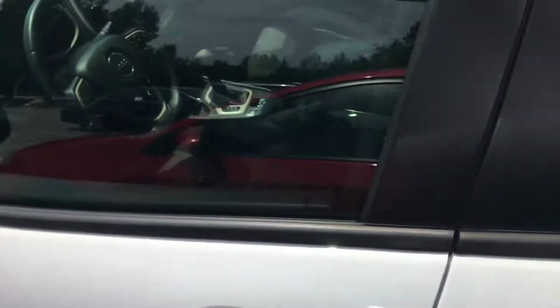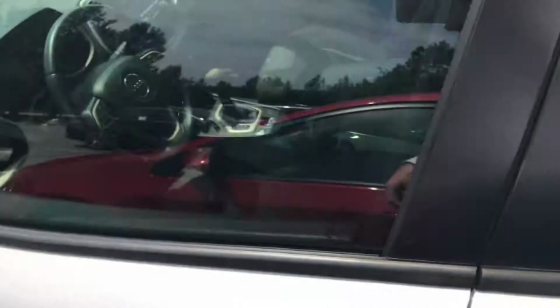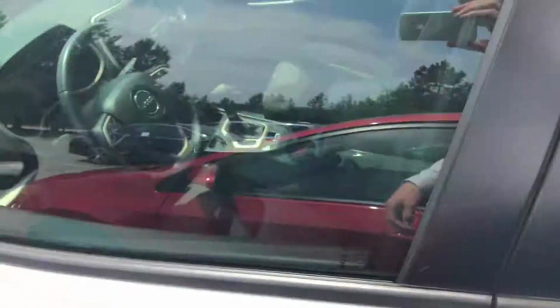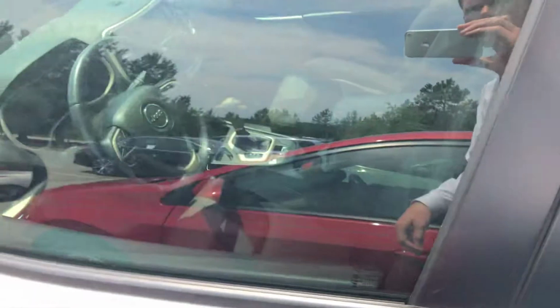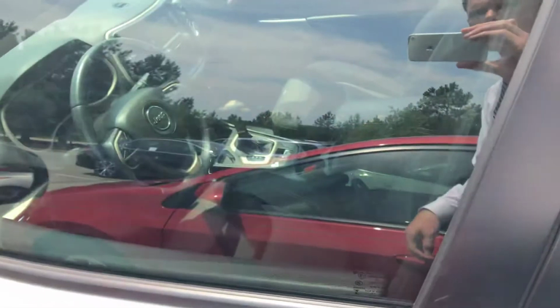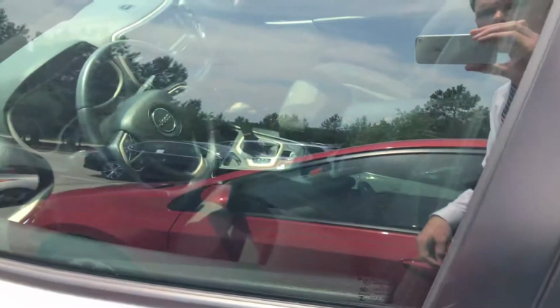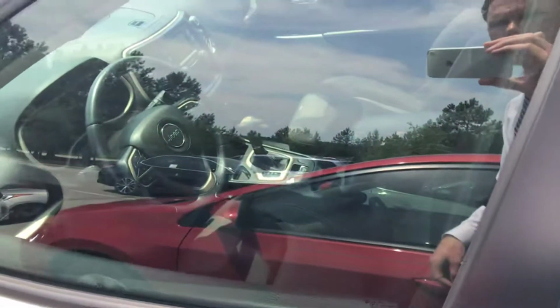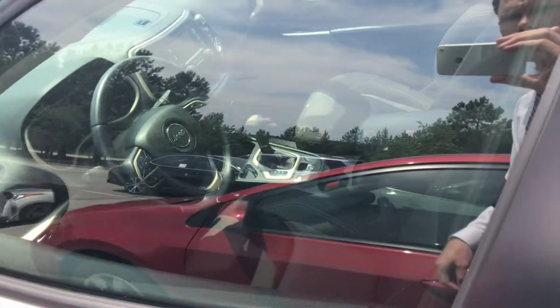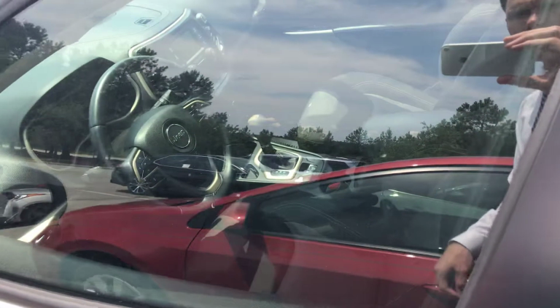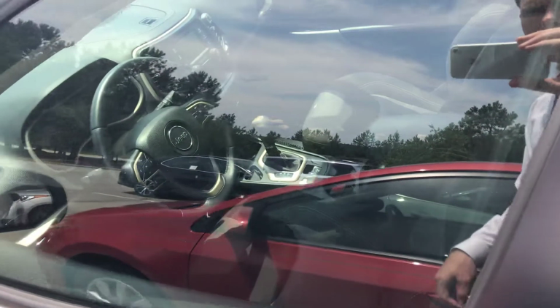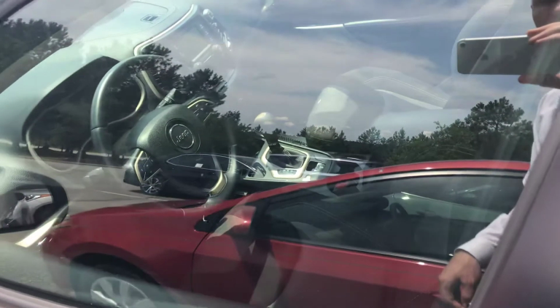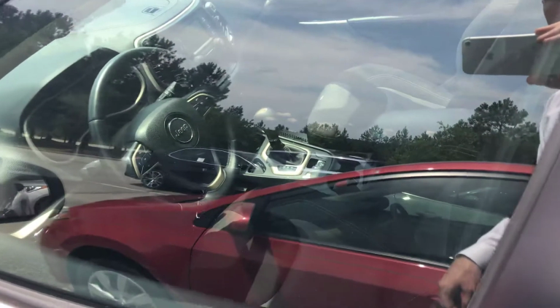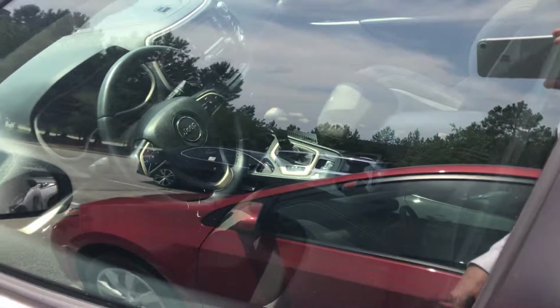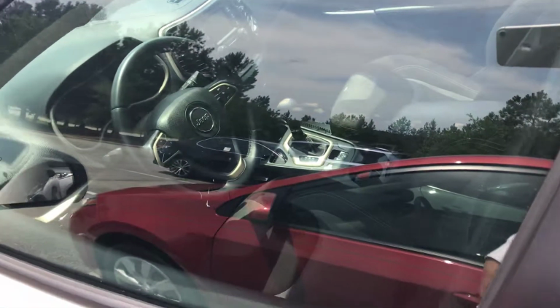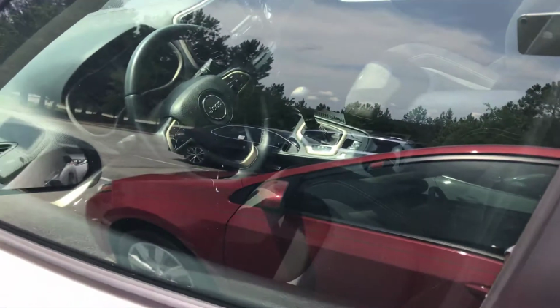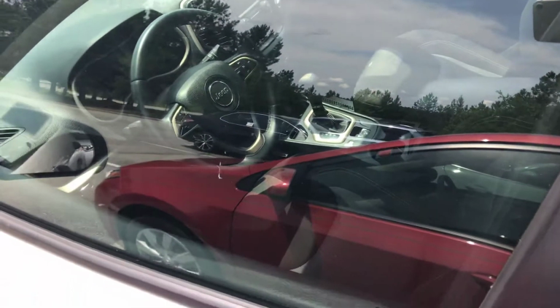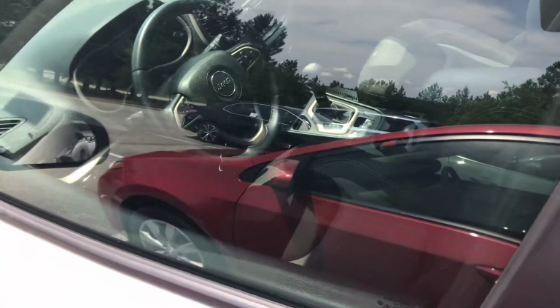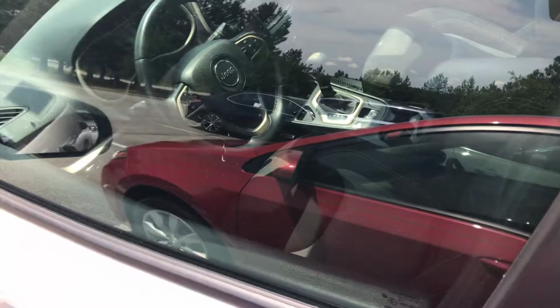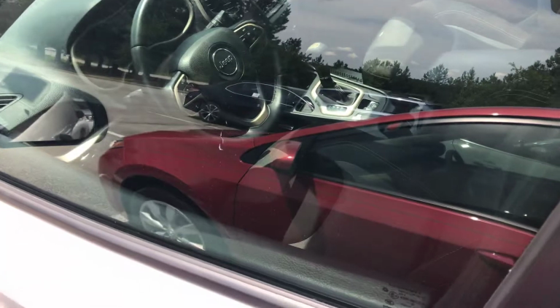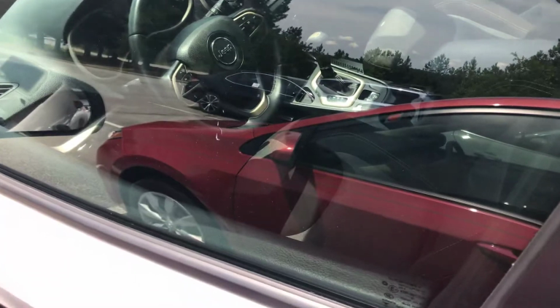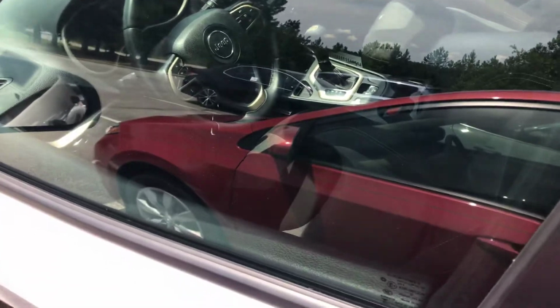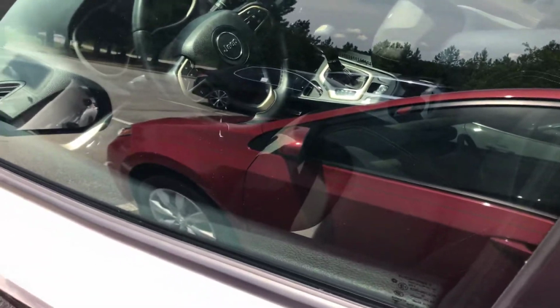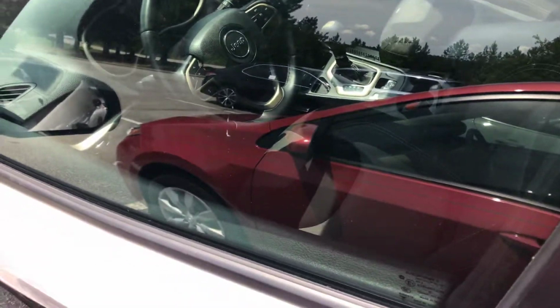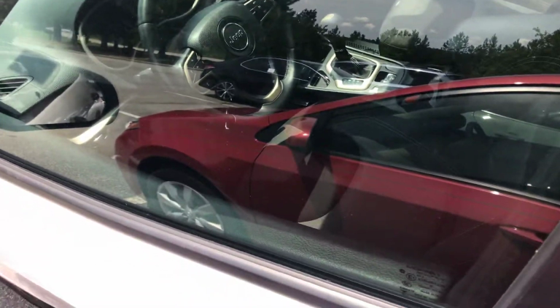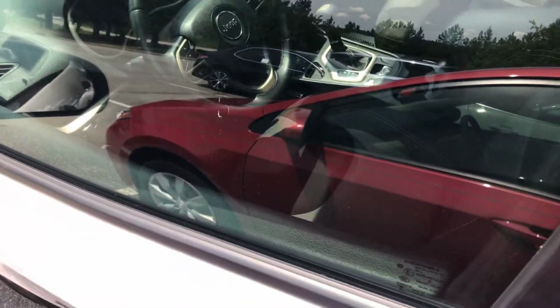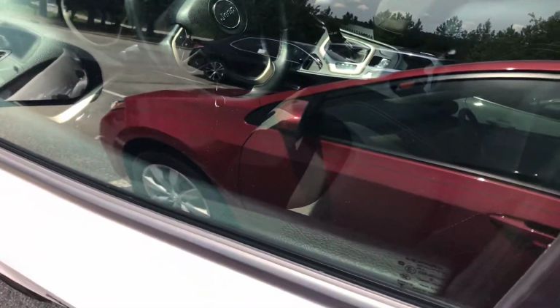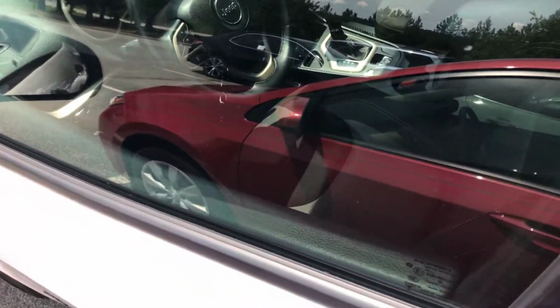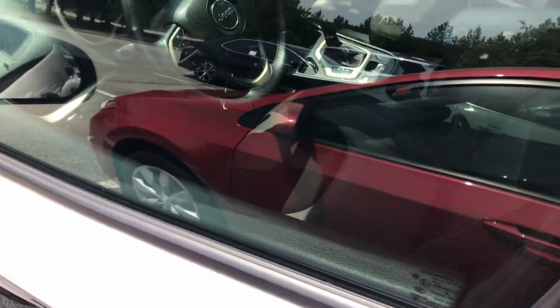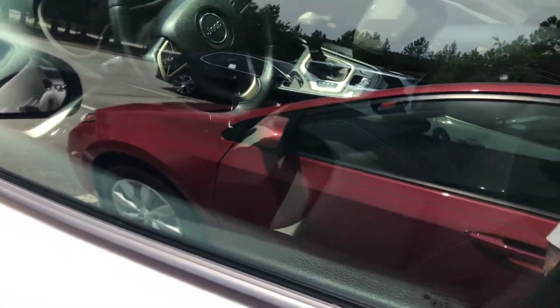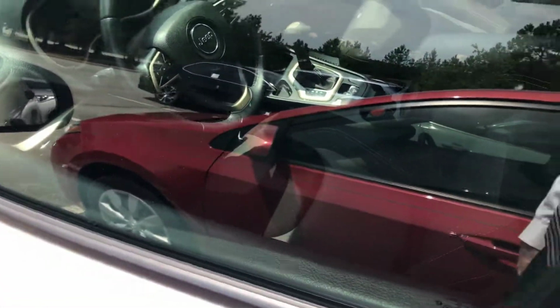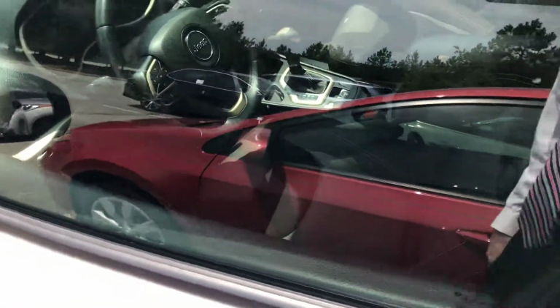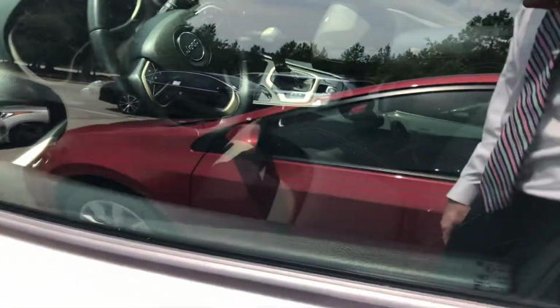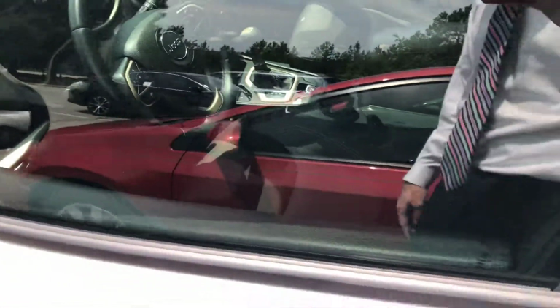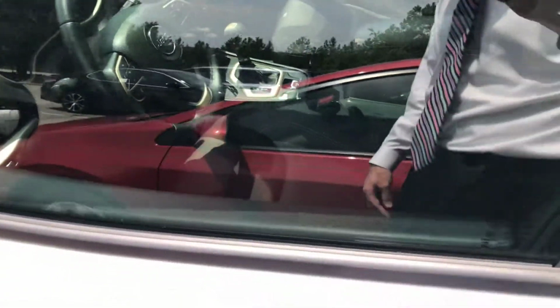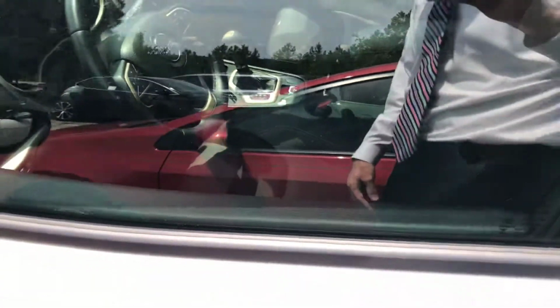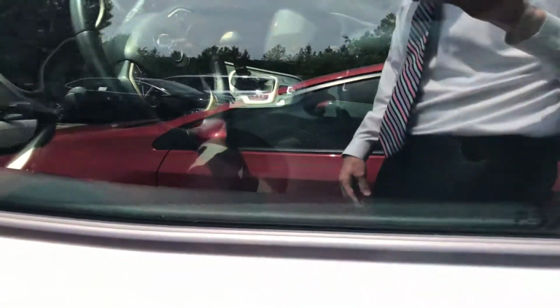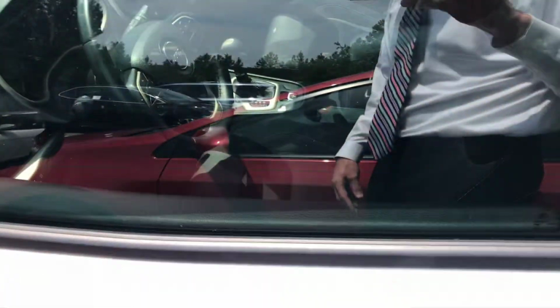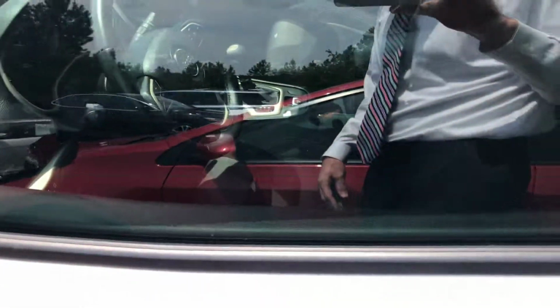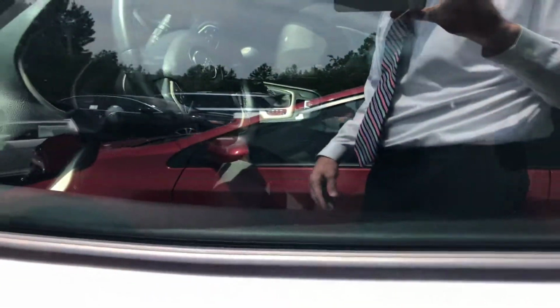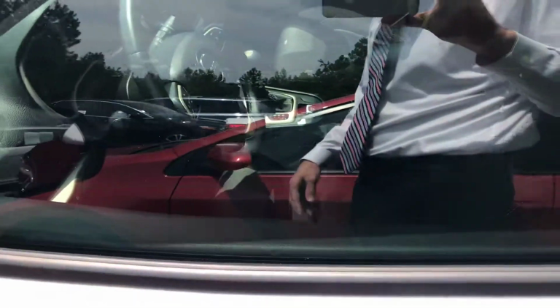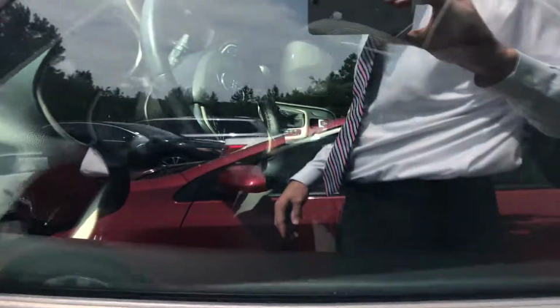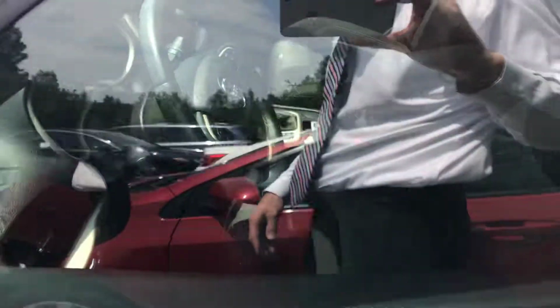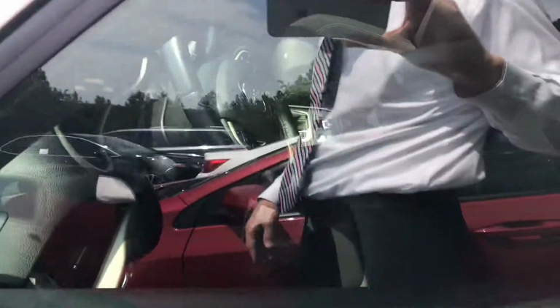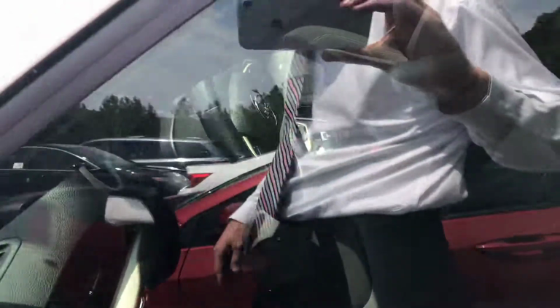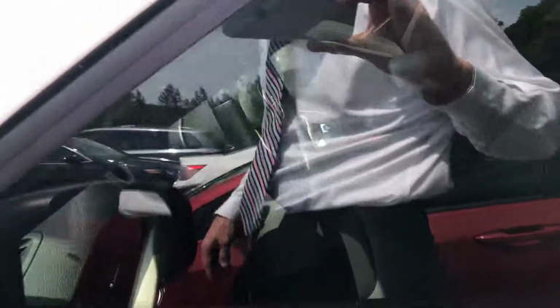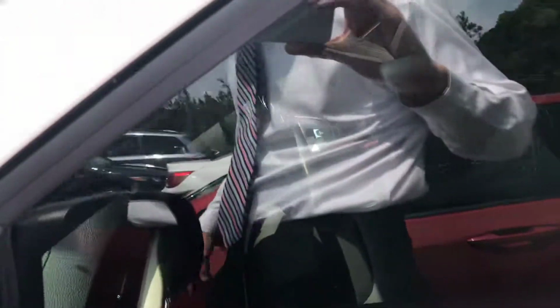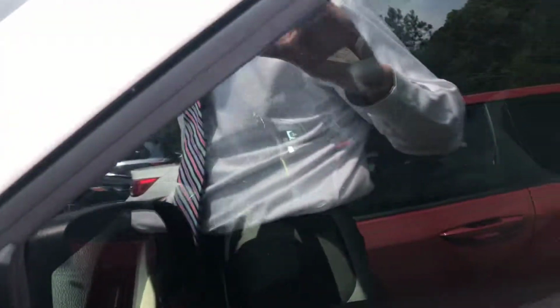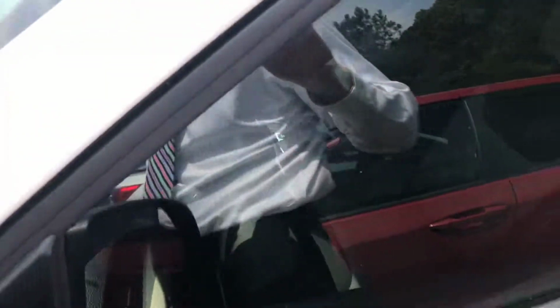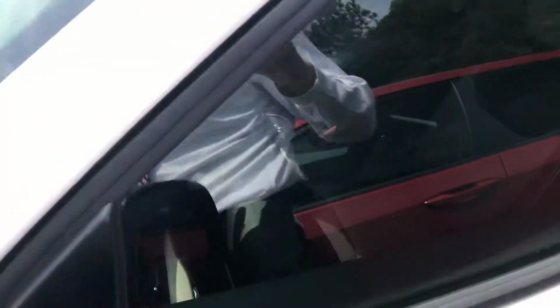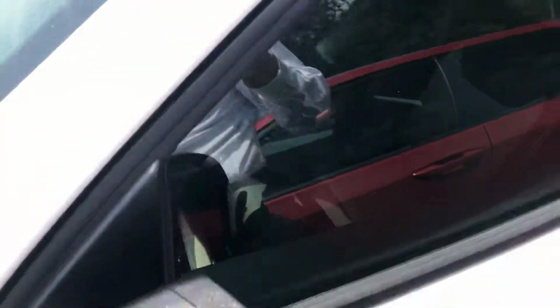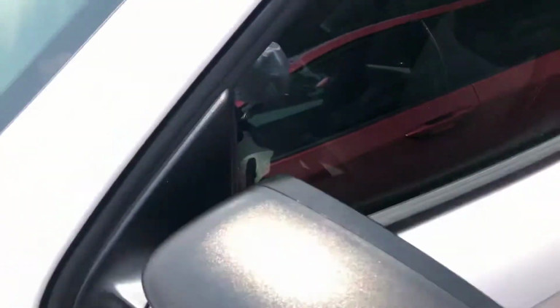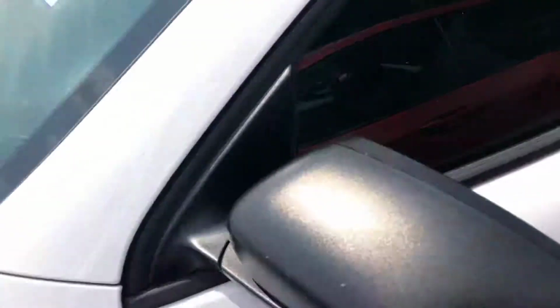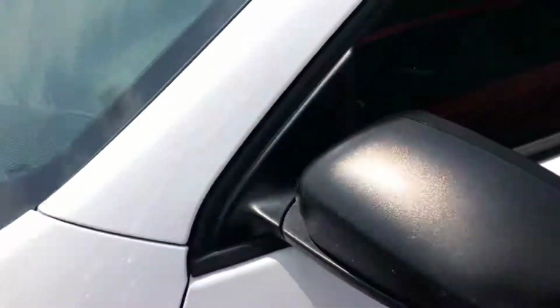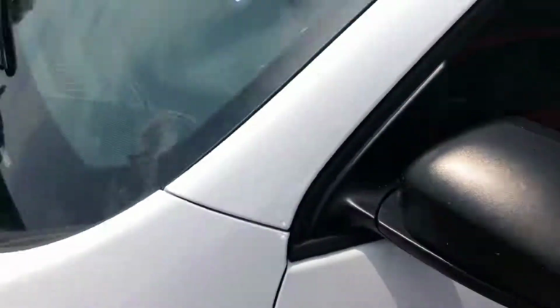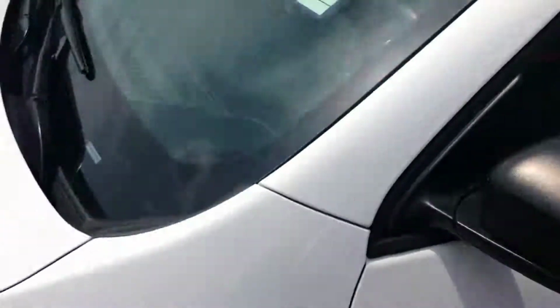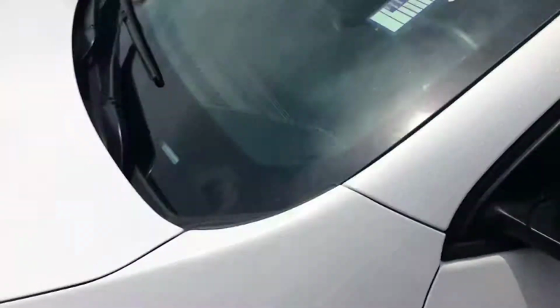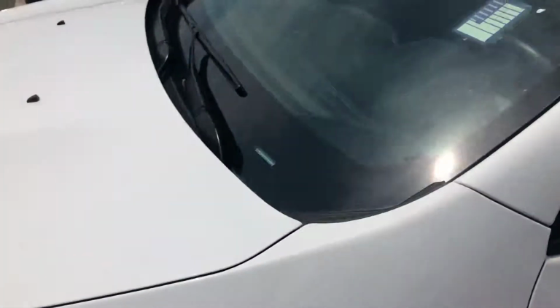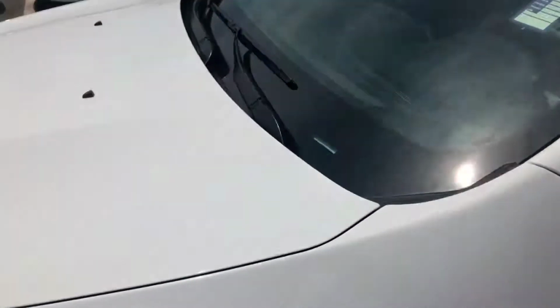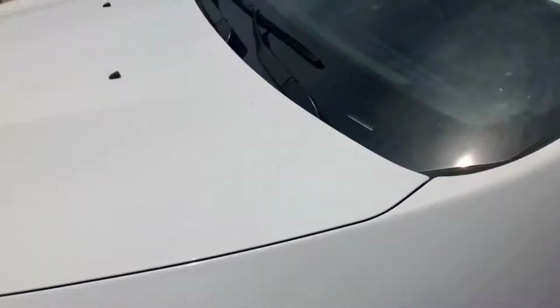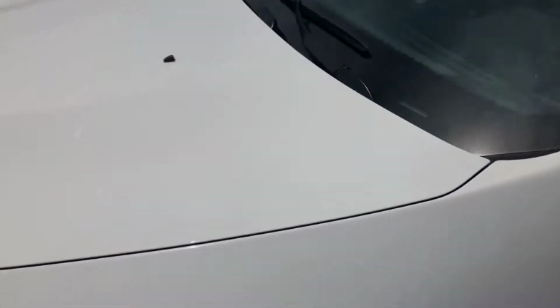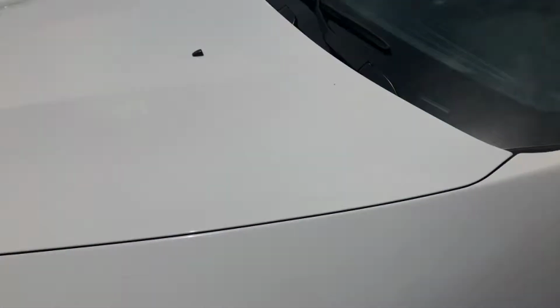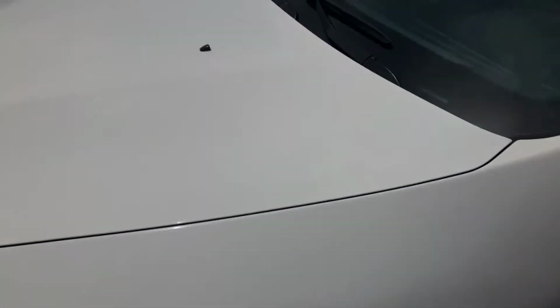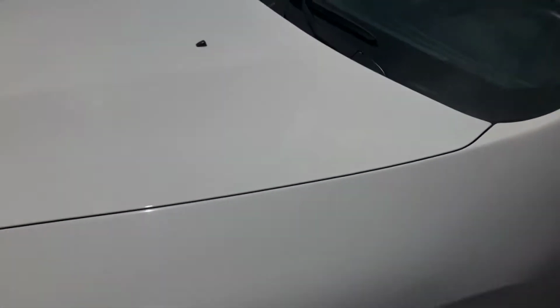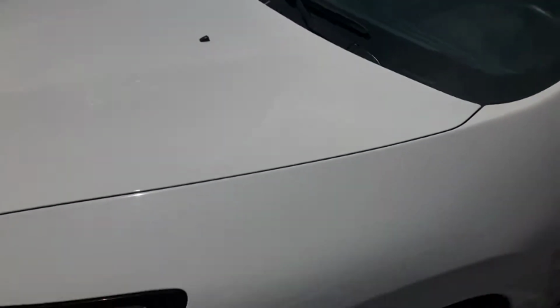You can see it's an automatic transmission. Nice black cloth interior.